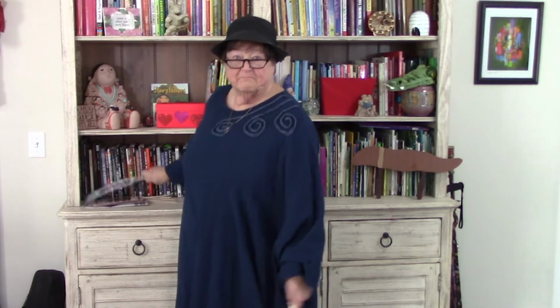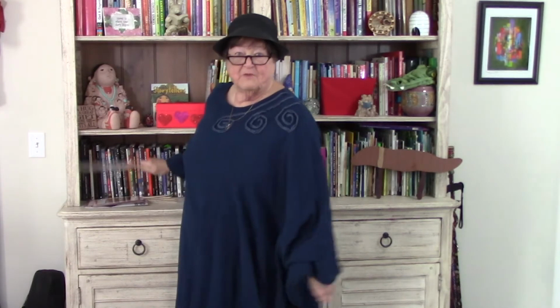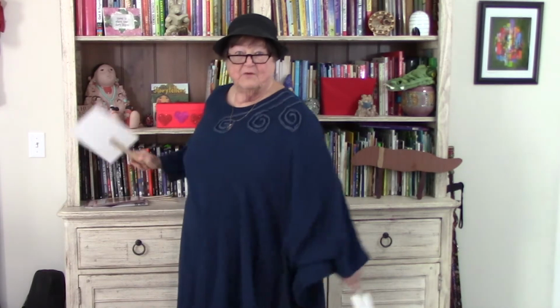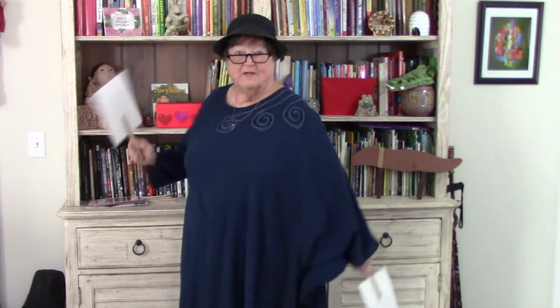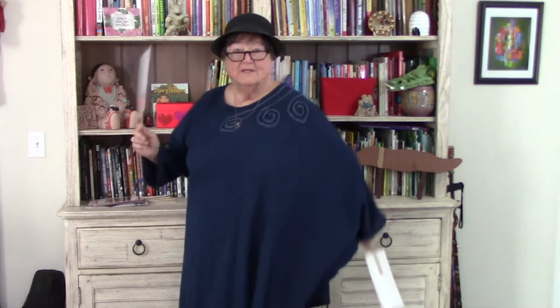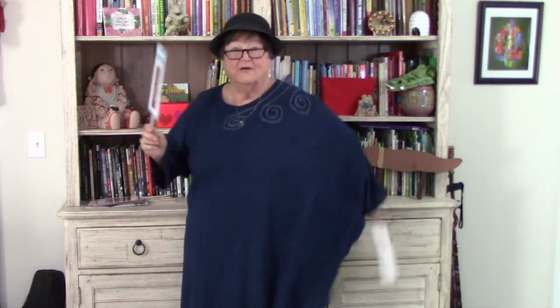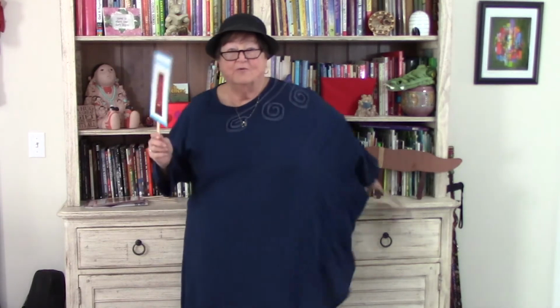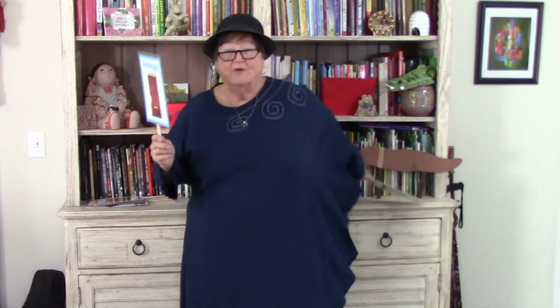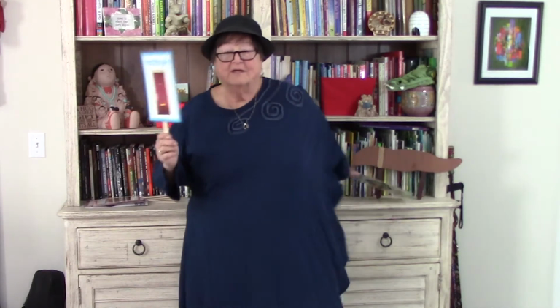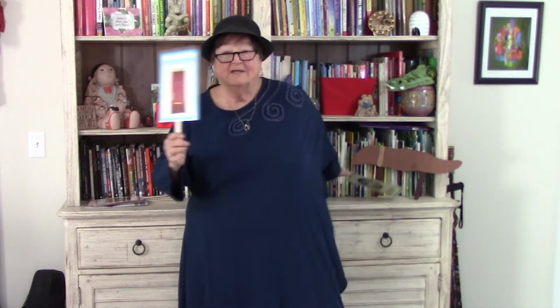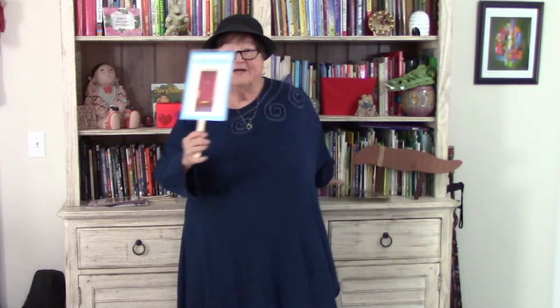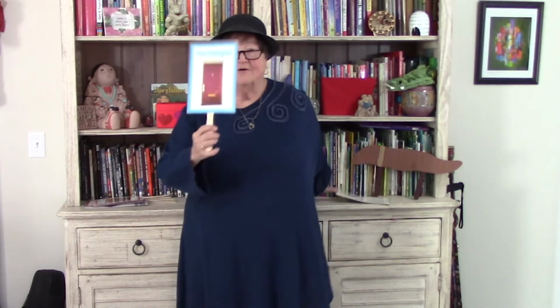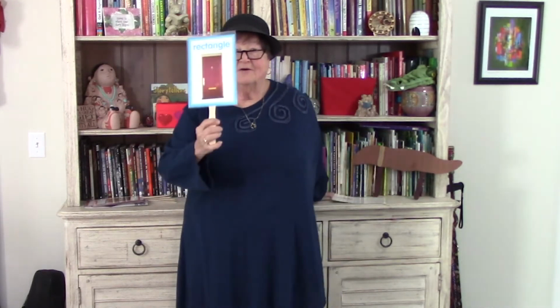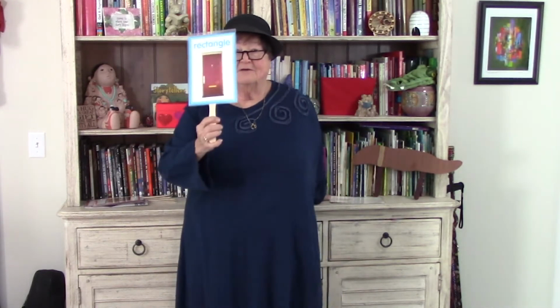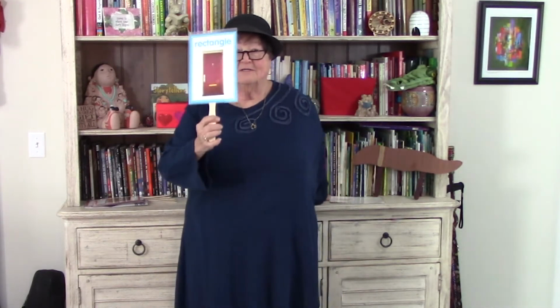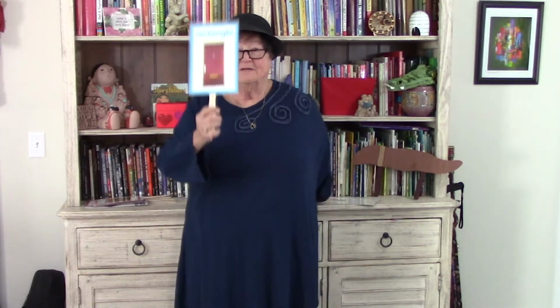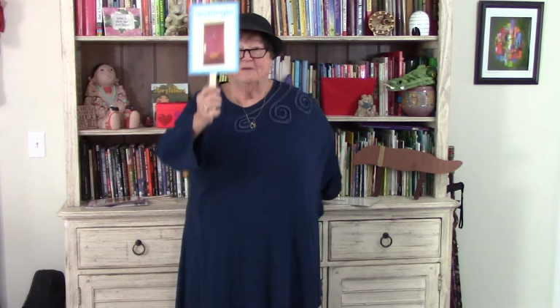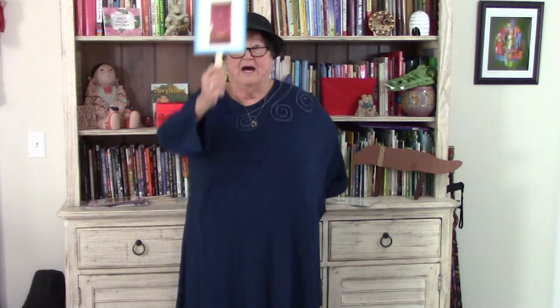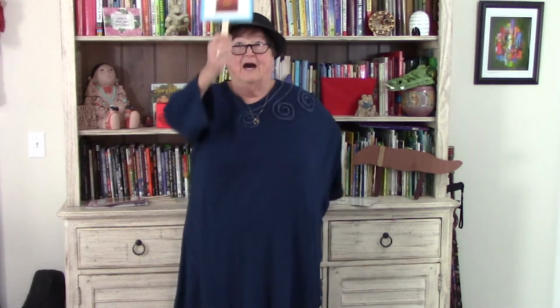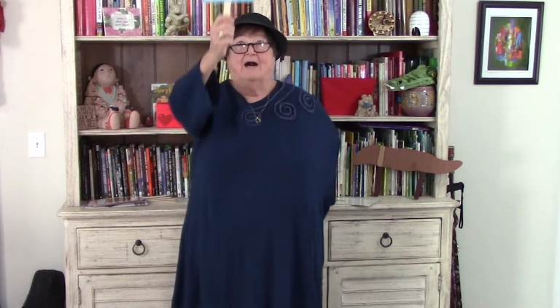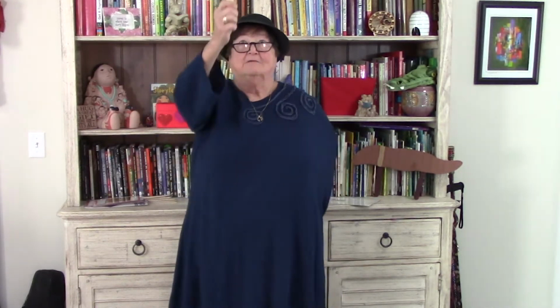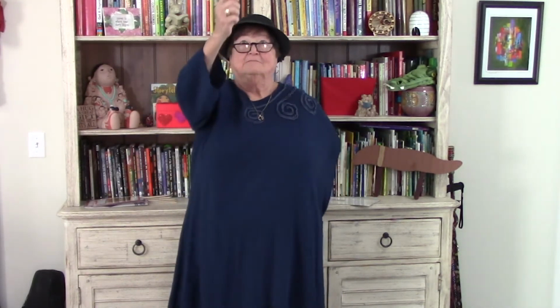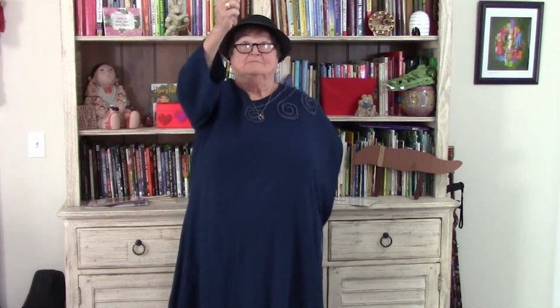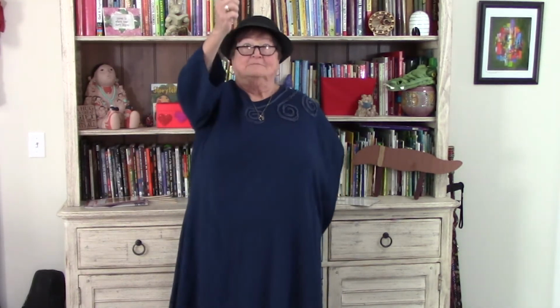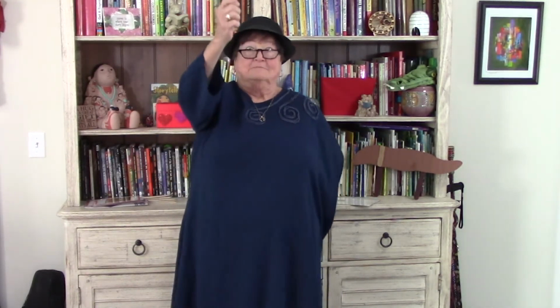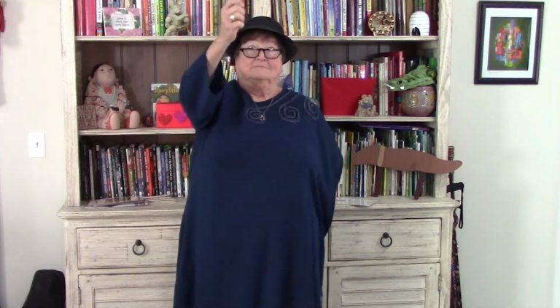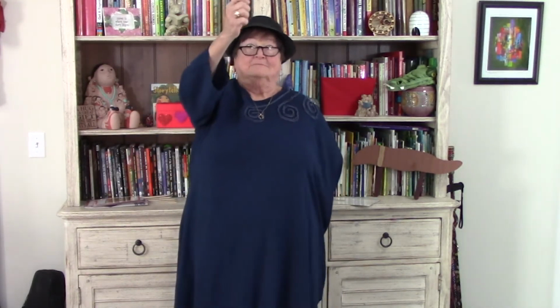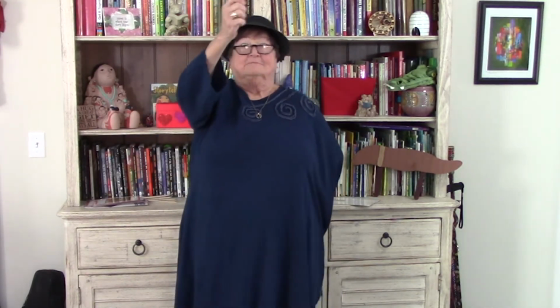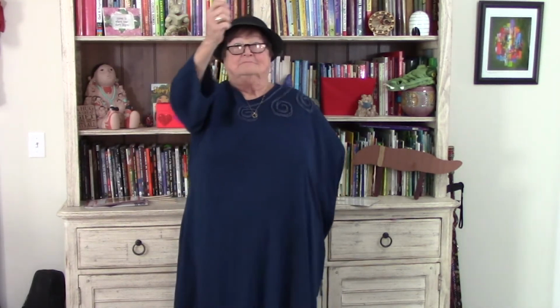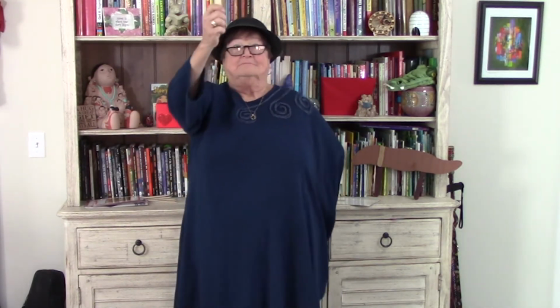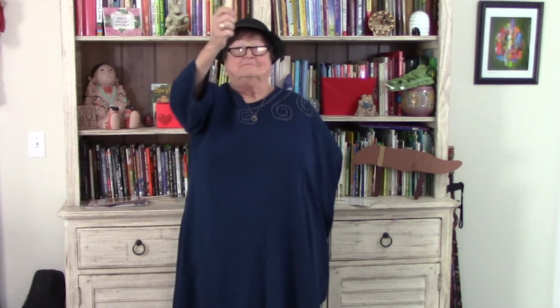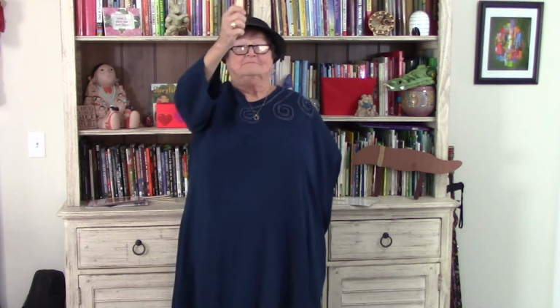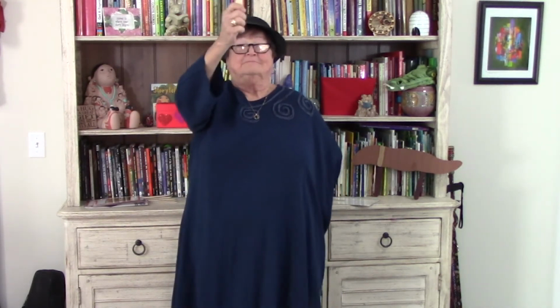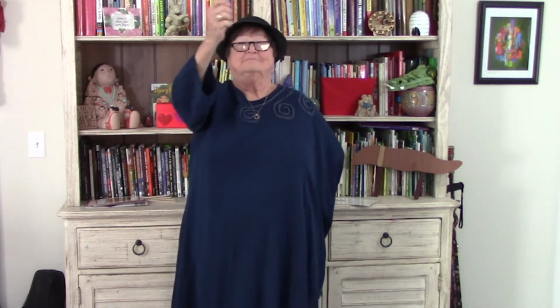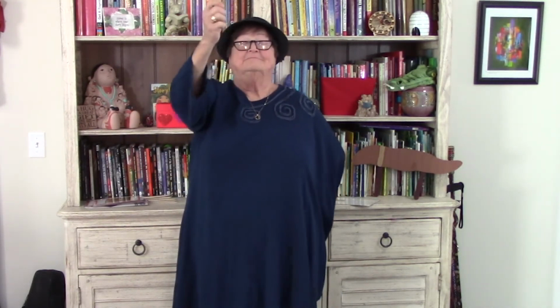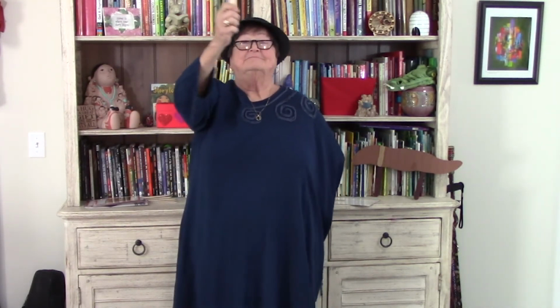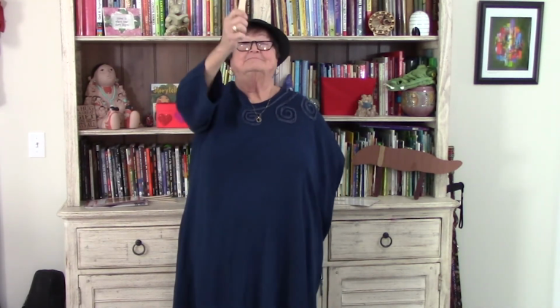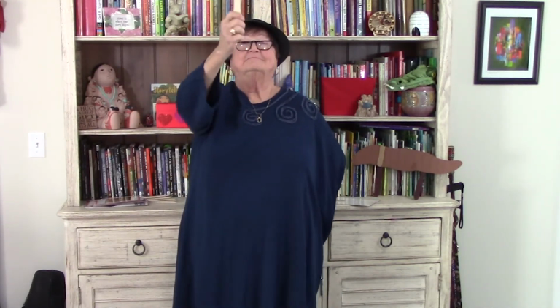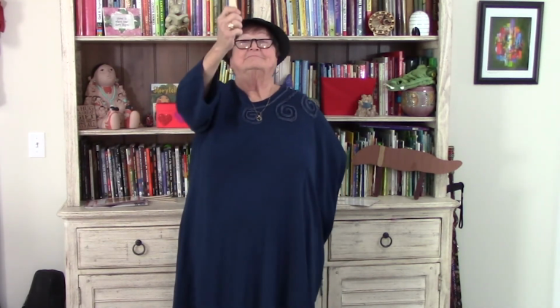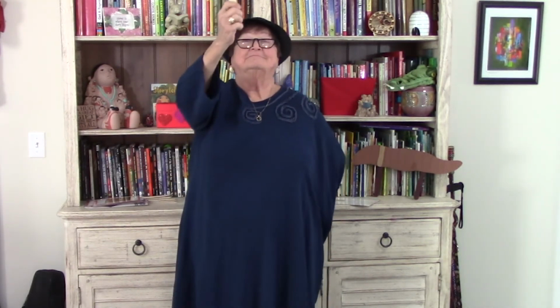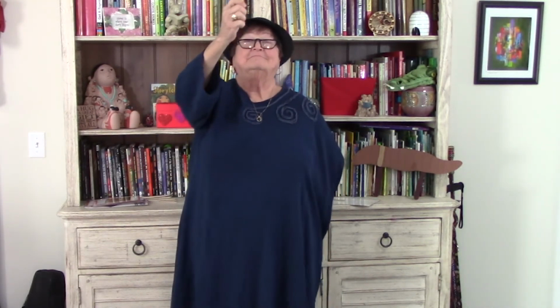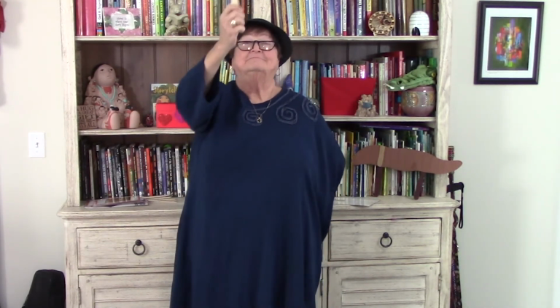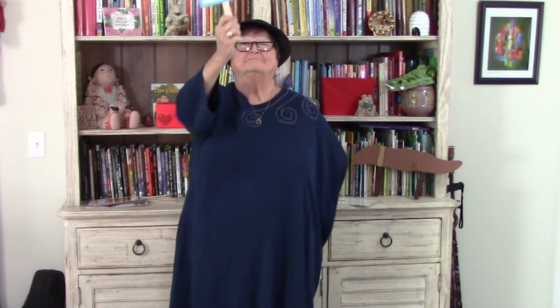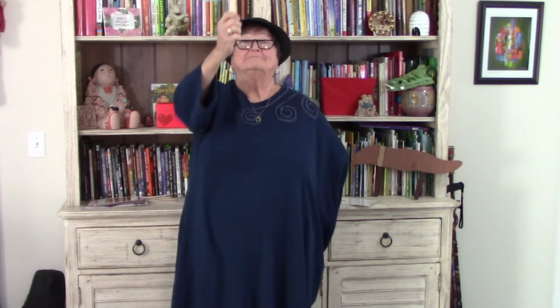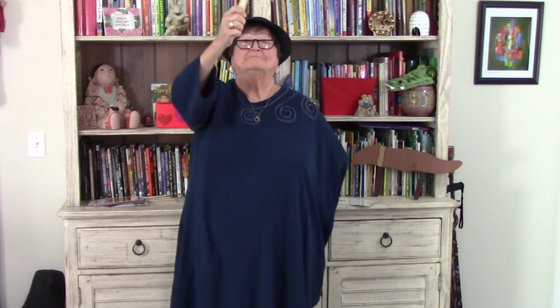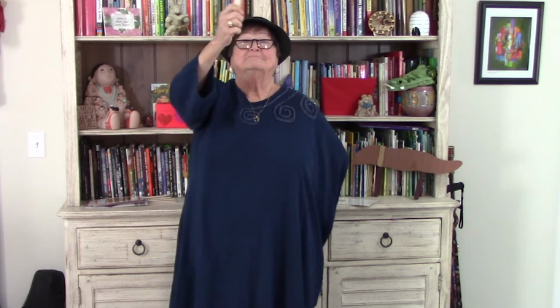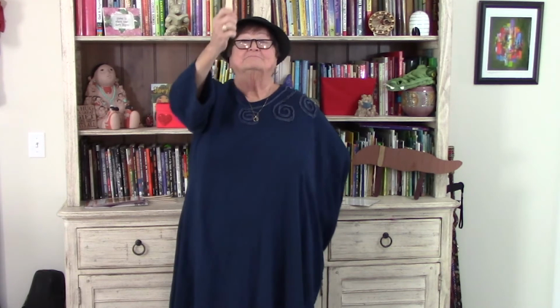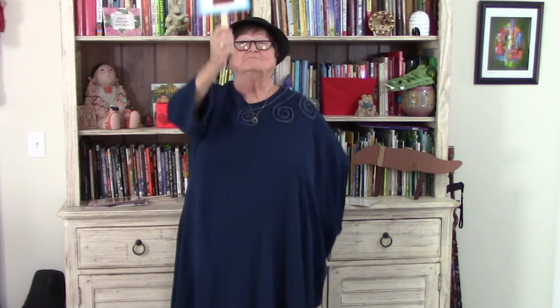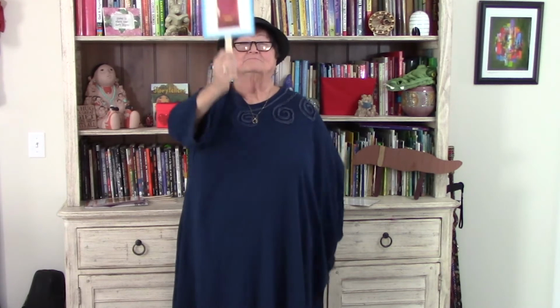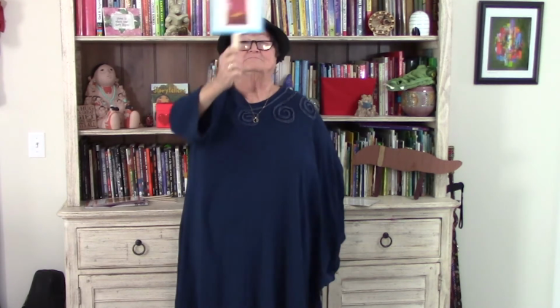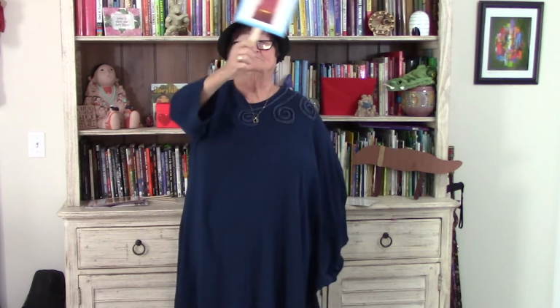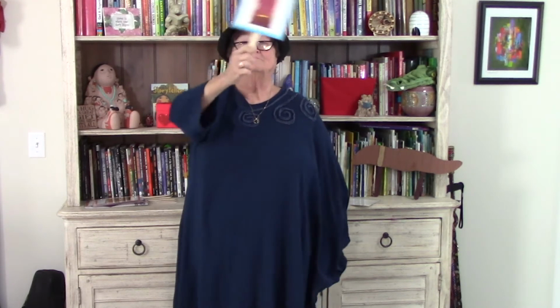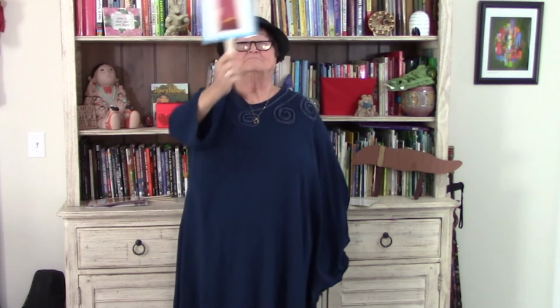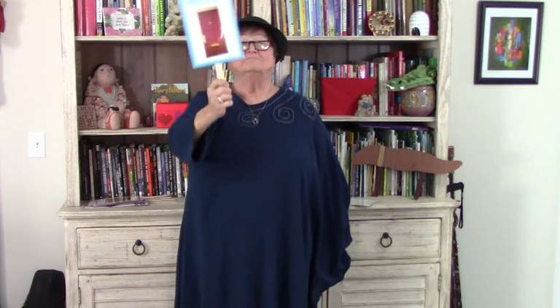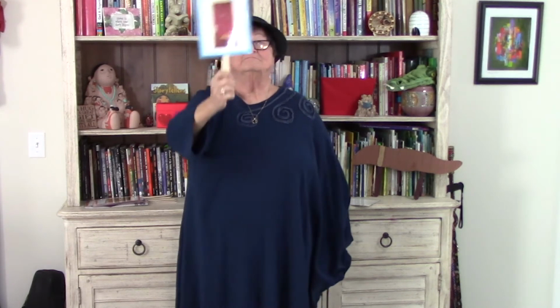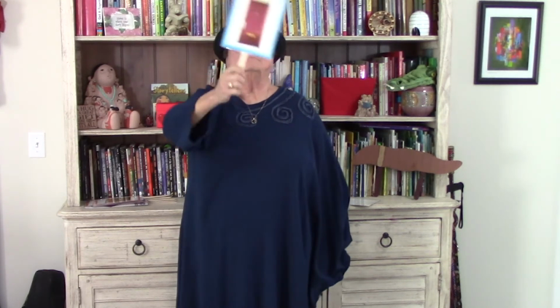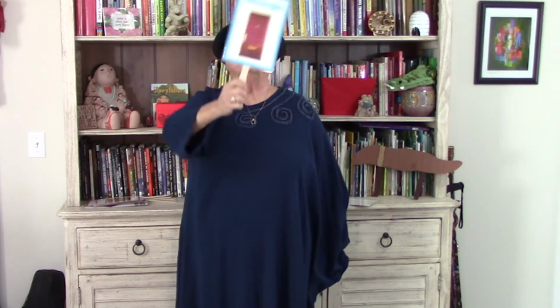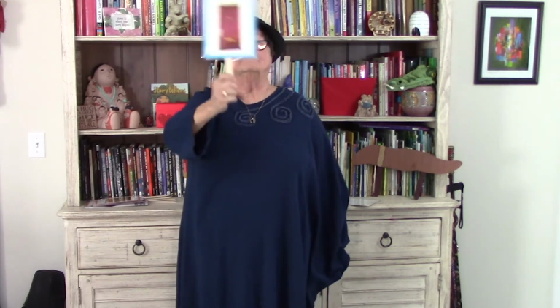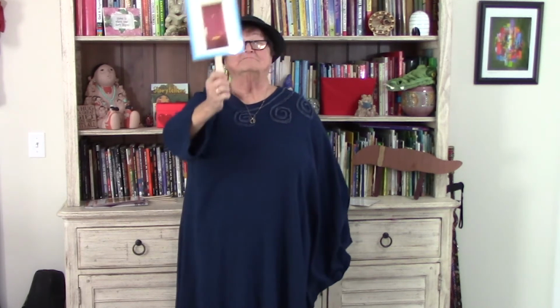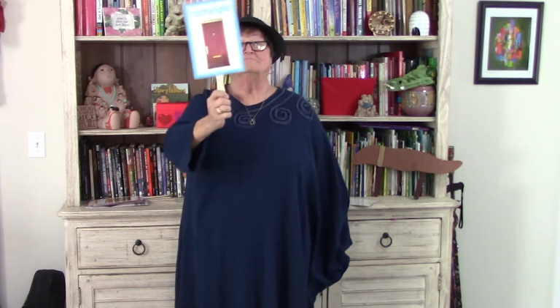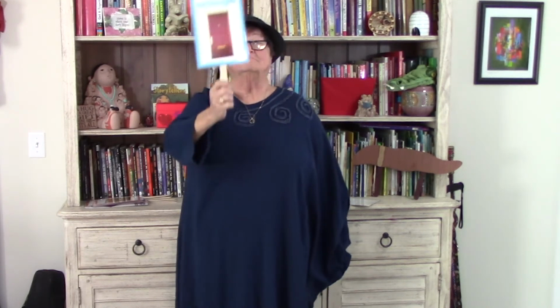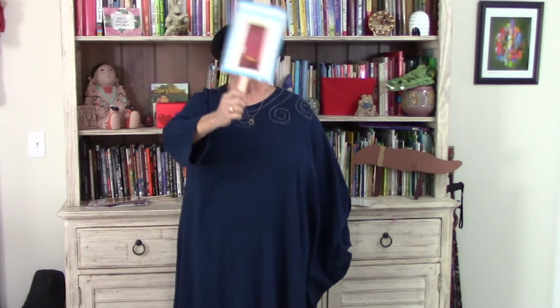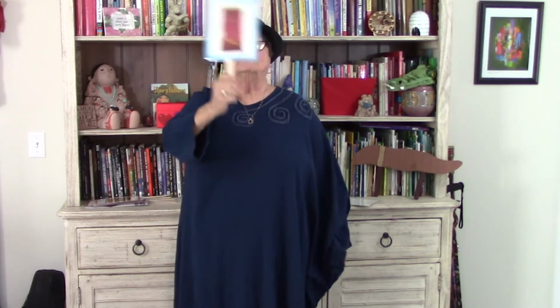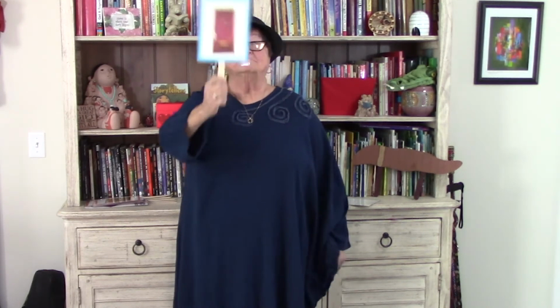Rectangle, rectangle, reach up high. Rectangle, rectangle, touch the sky.